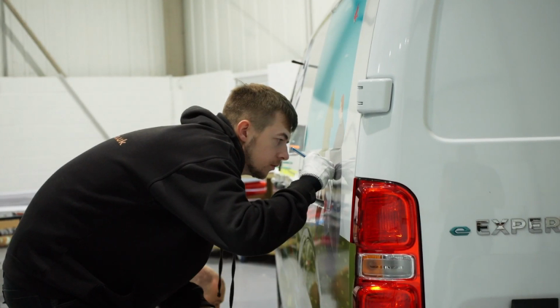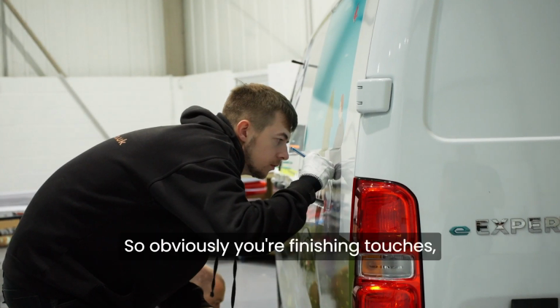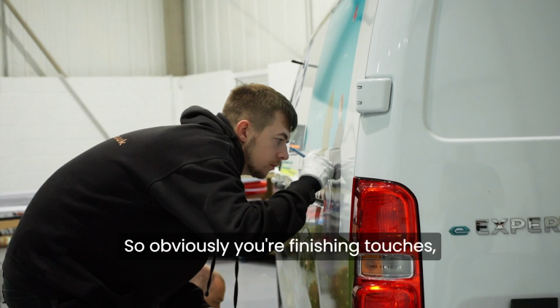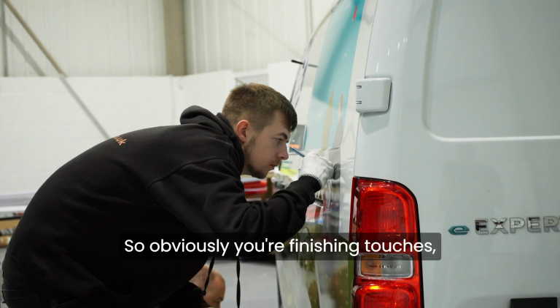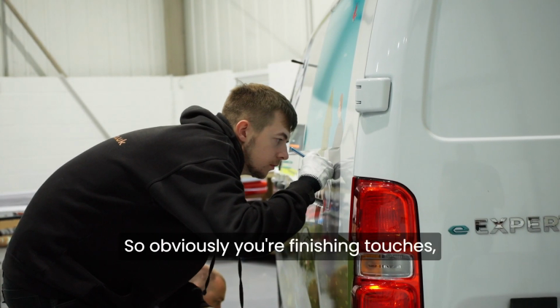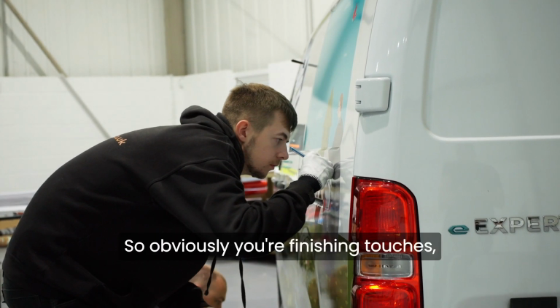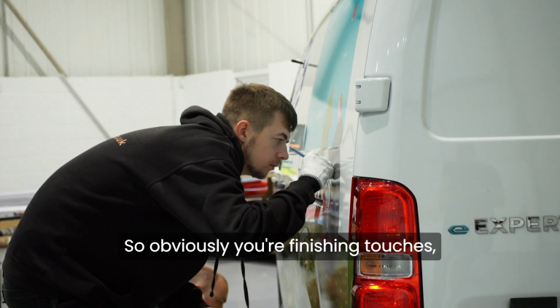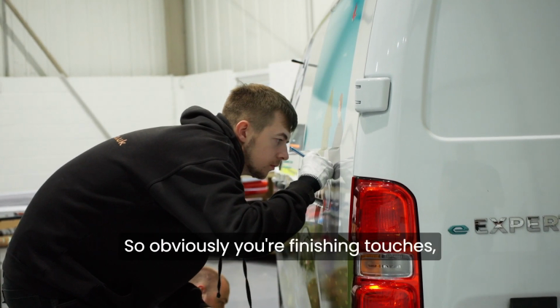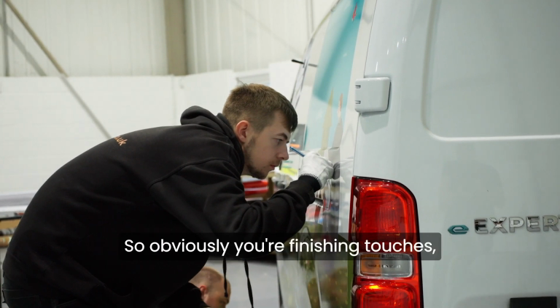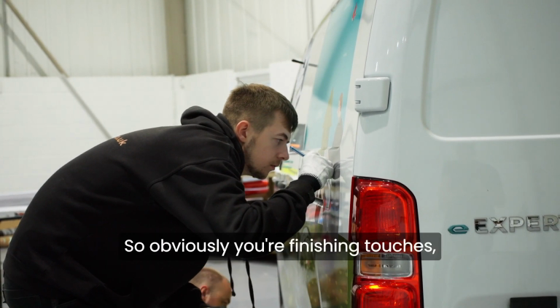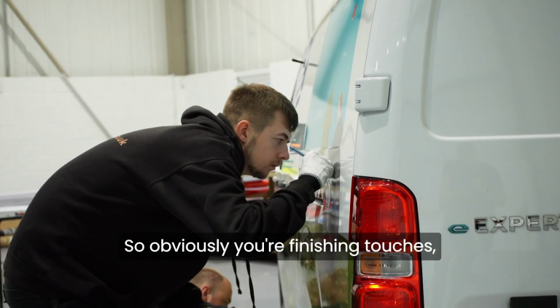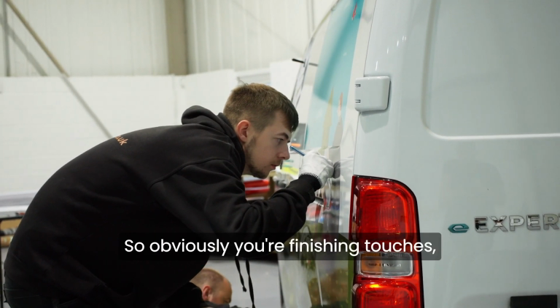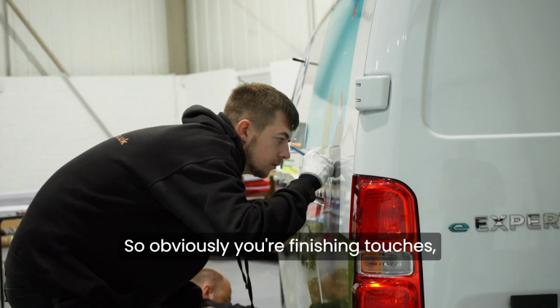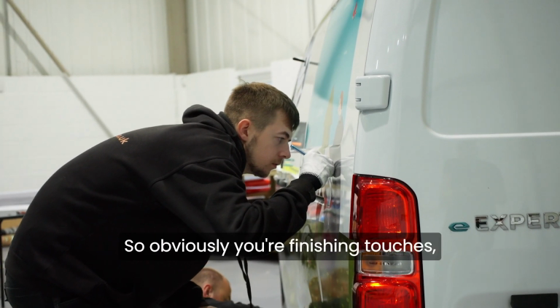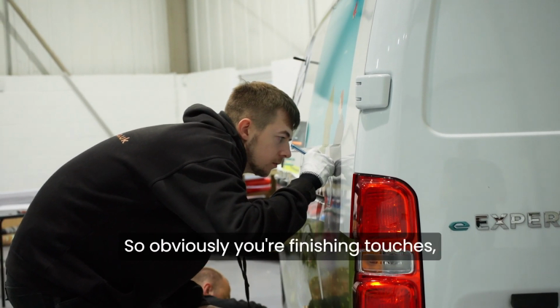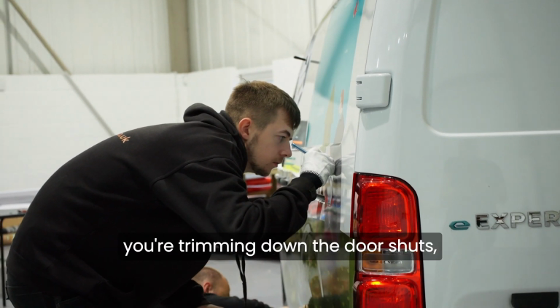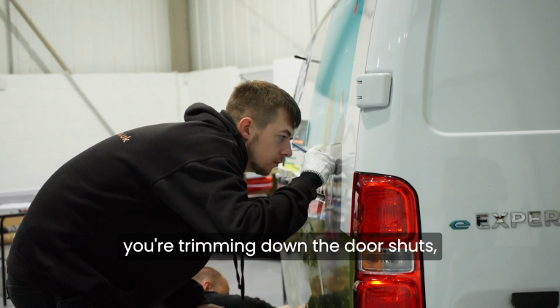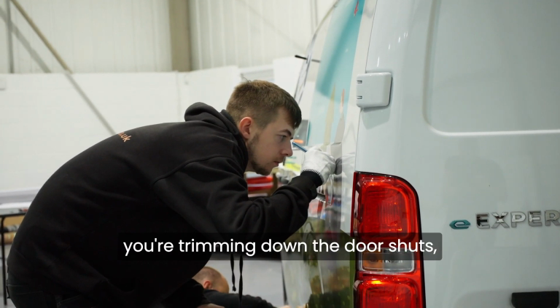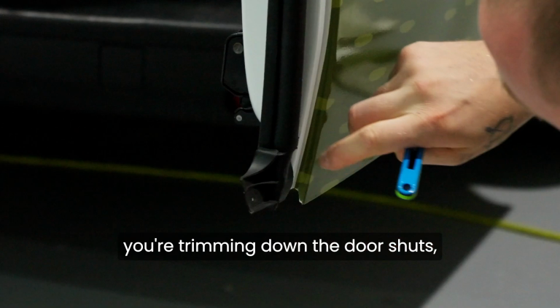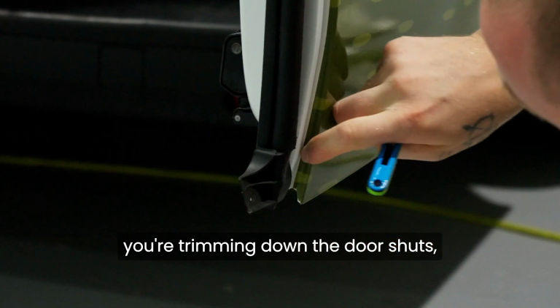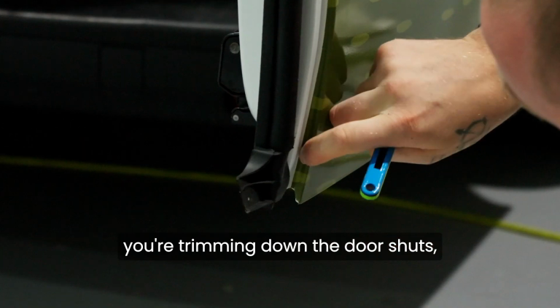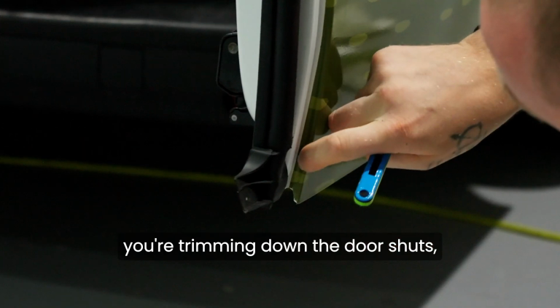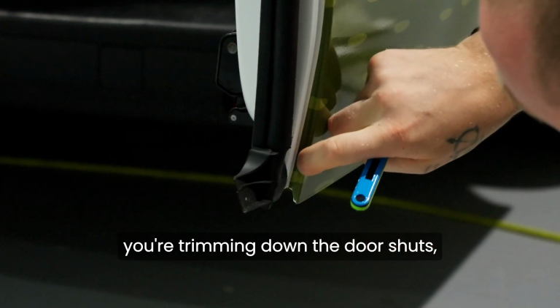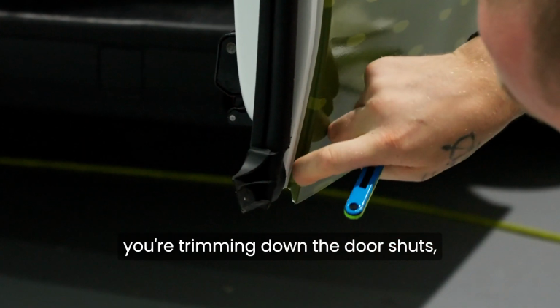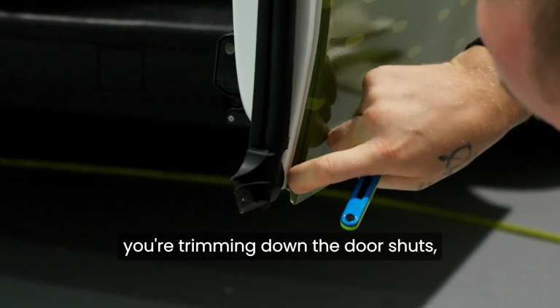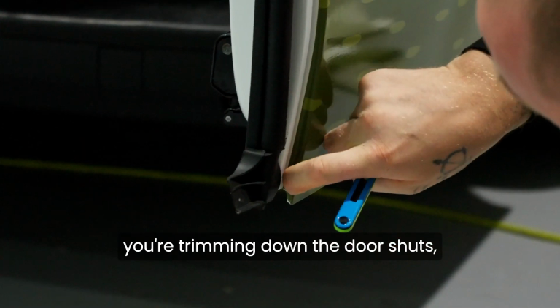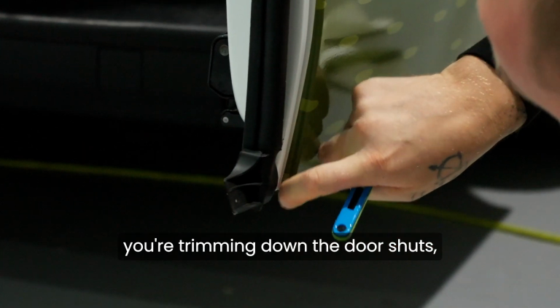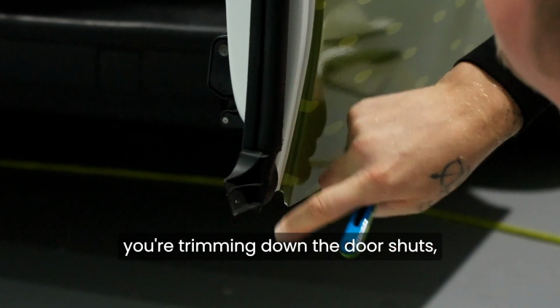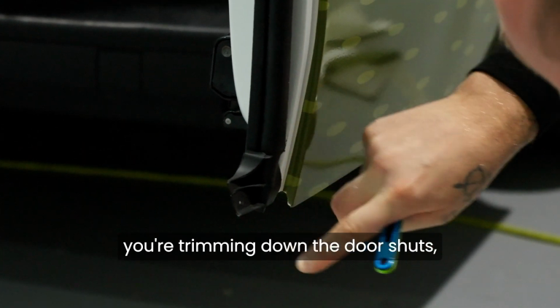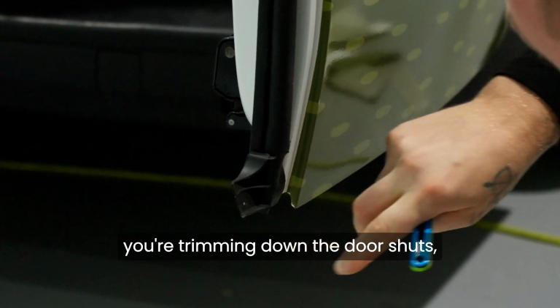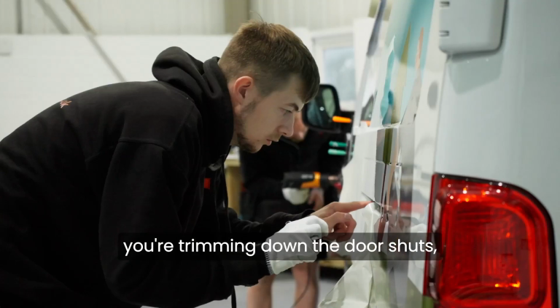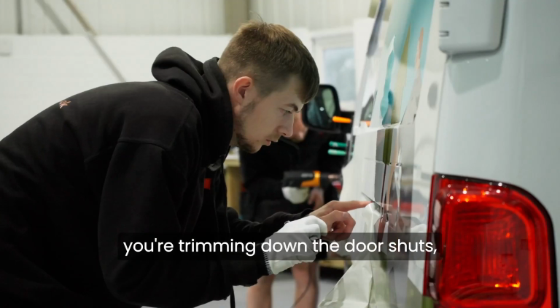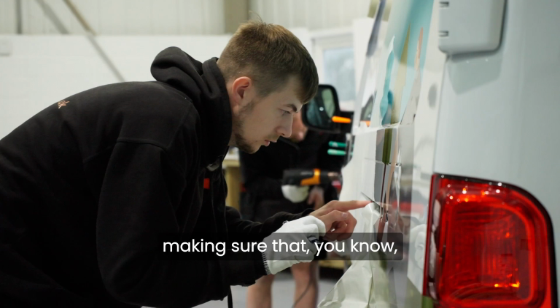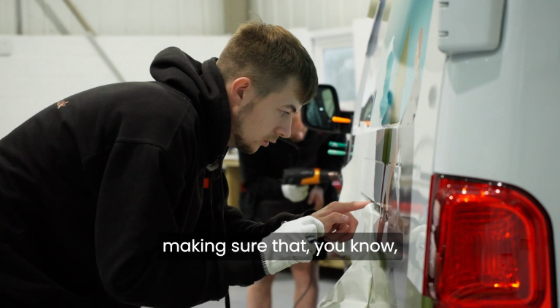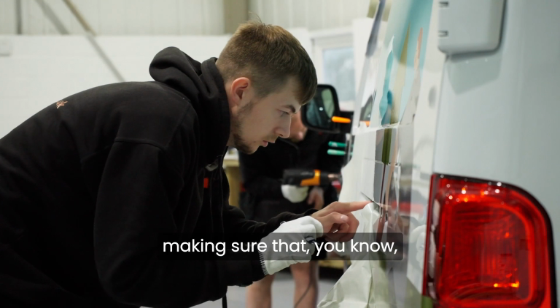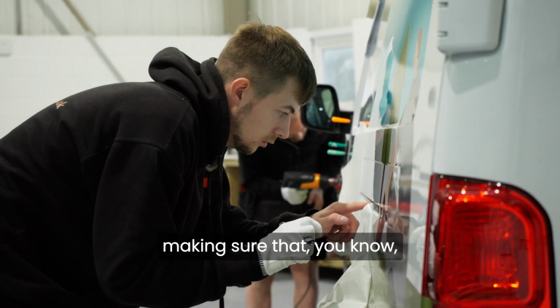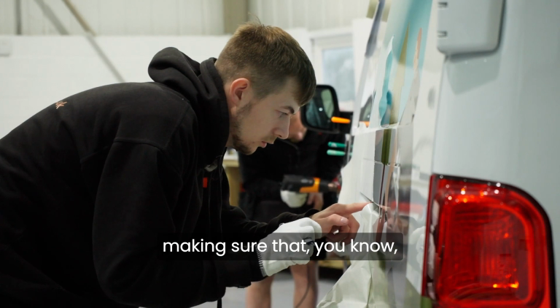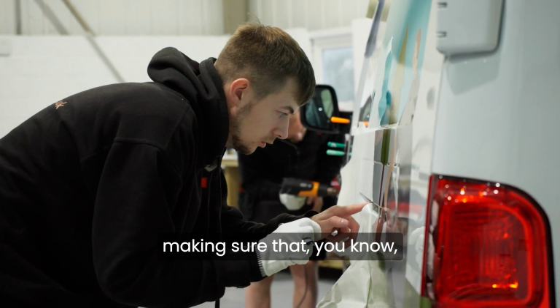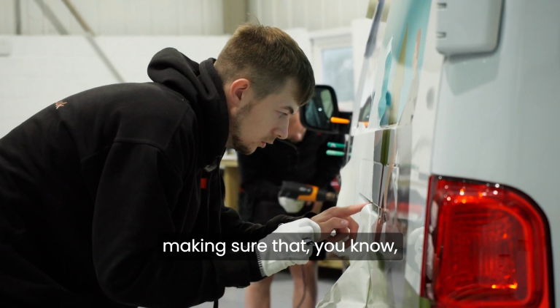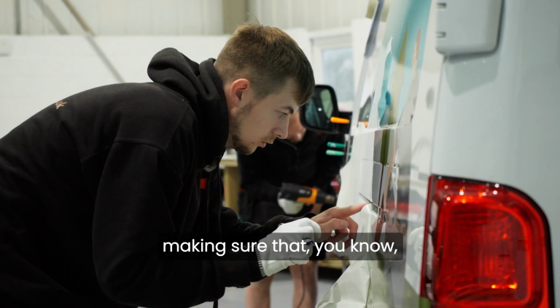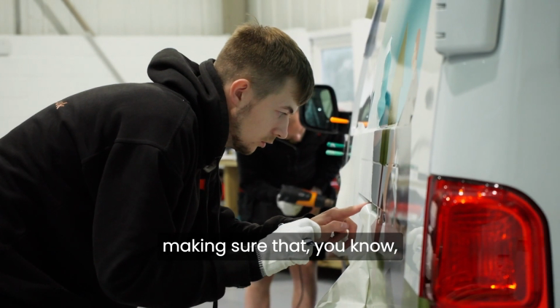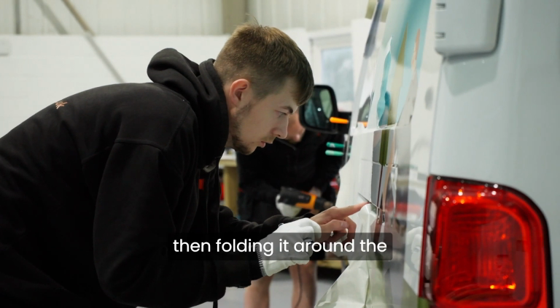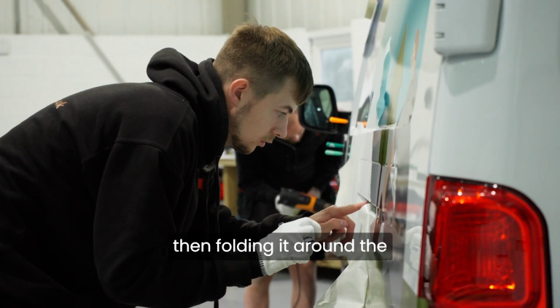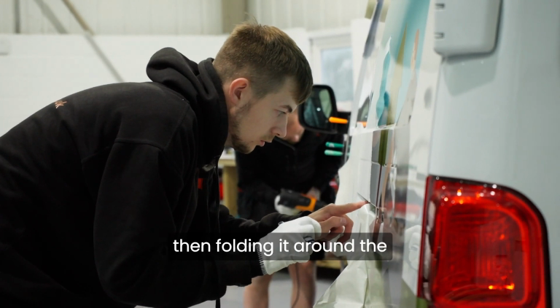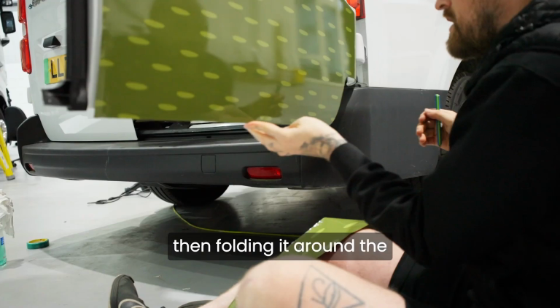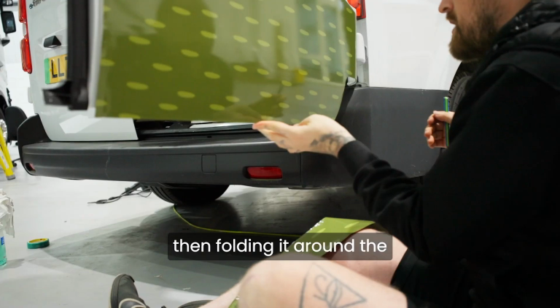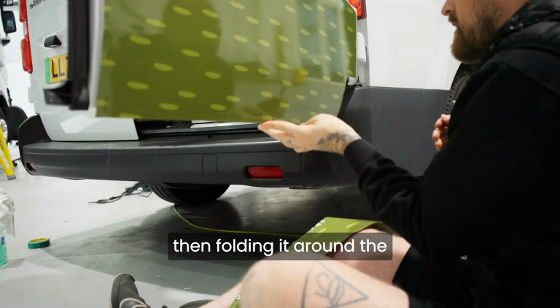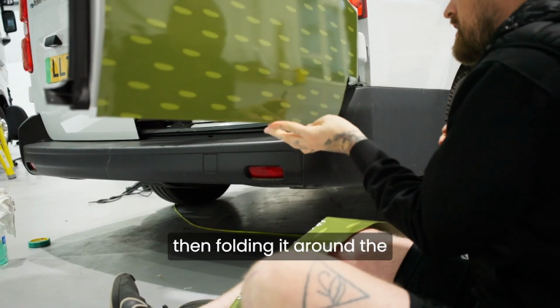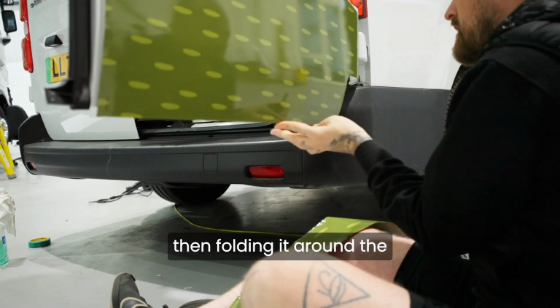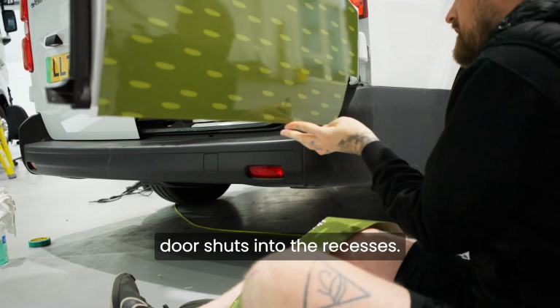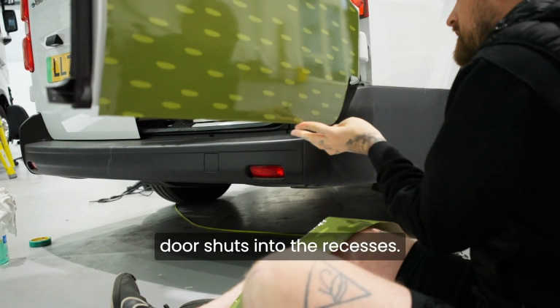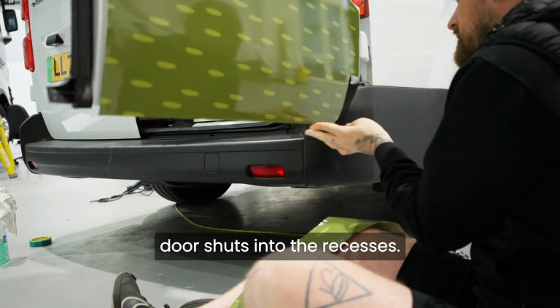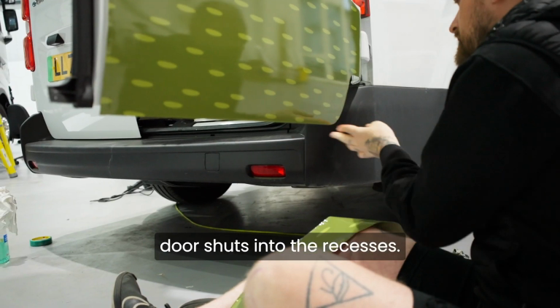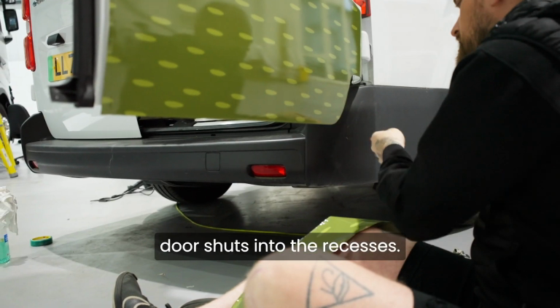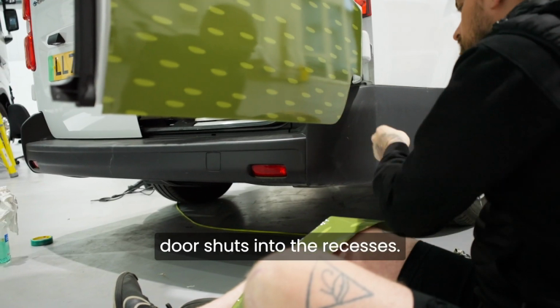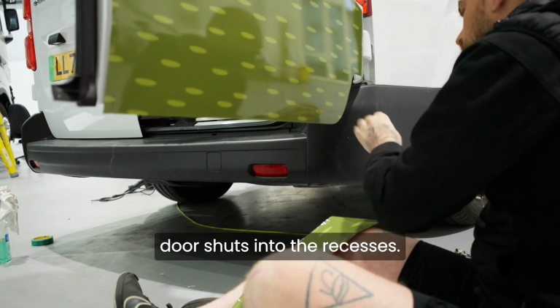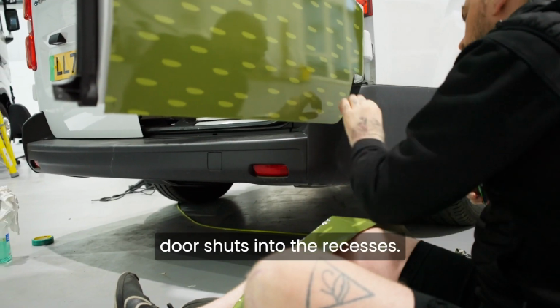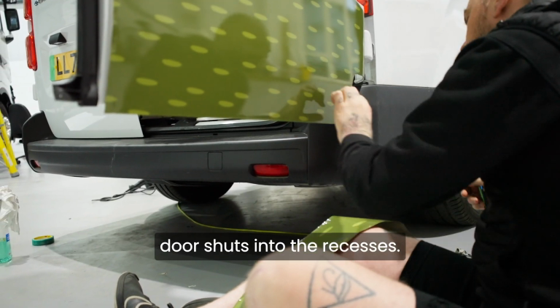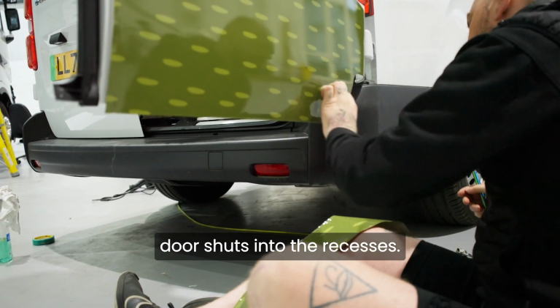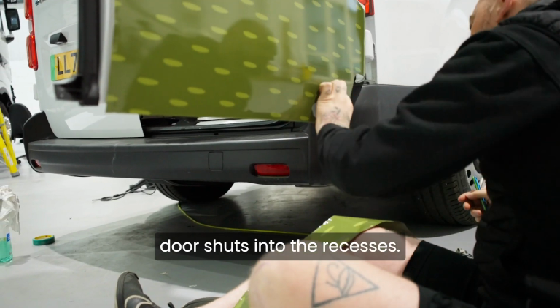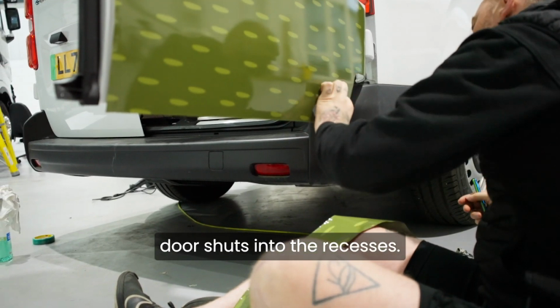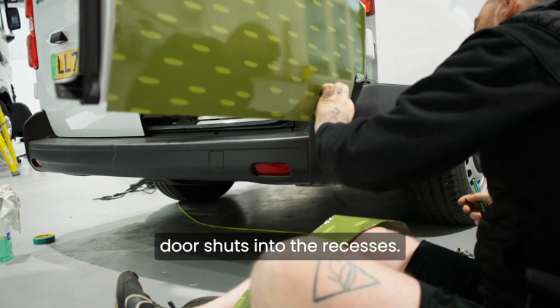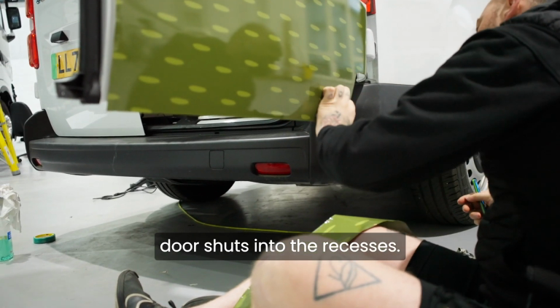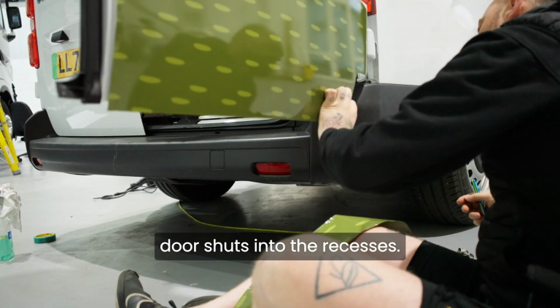So your finishing touches — trimming down the door shuts, making sure you're folding it round the door shuts into the recesses.